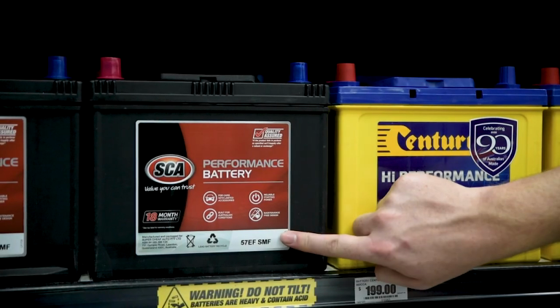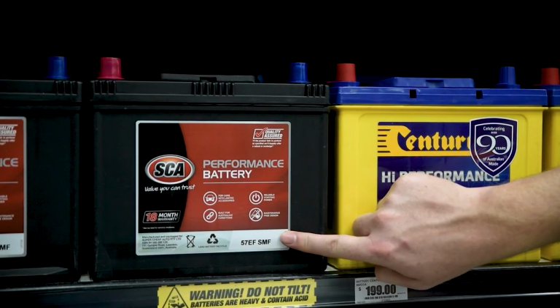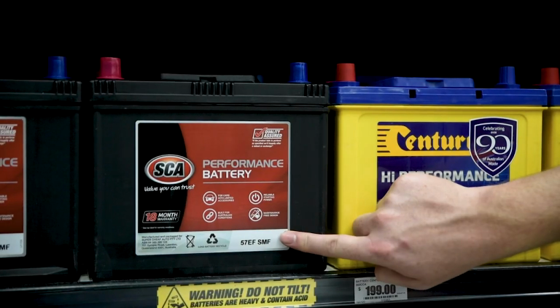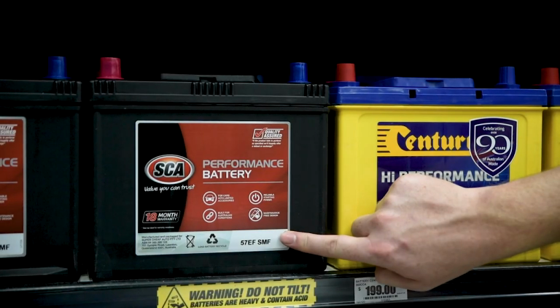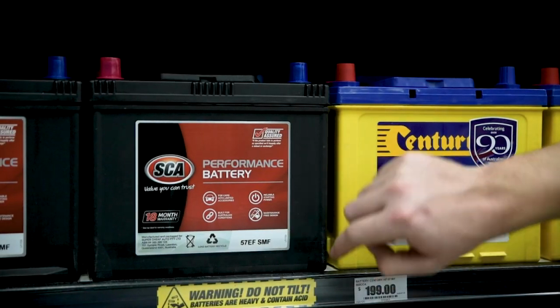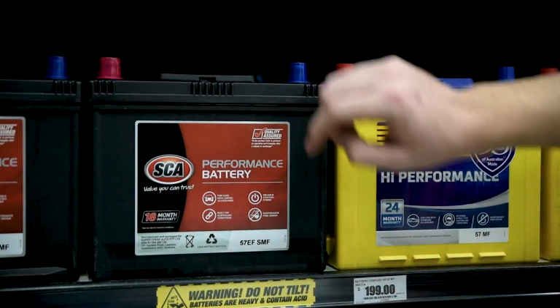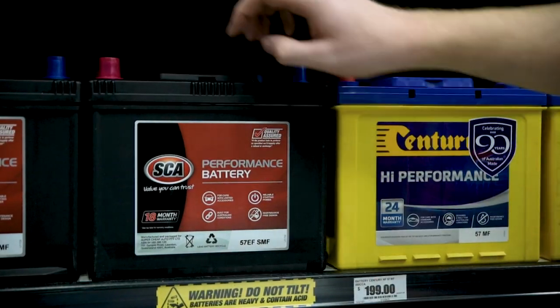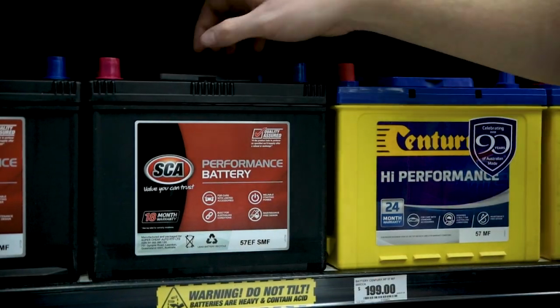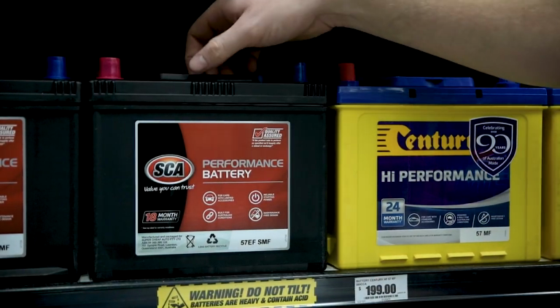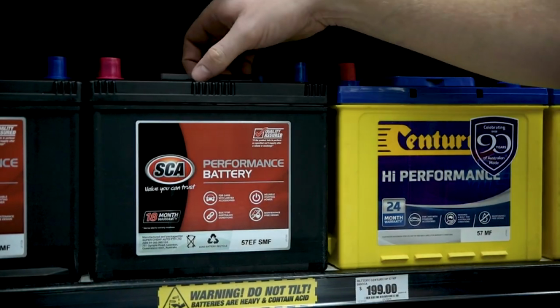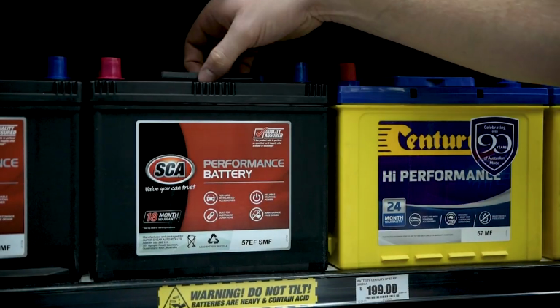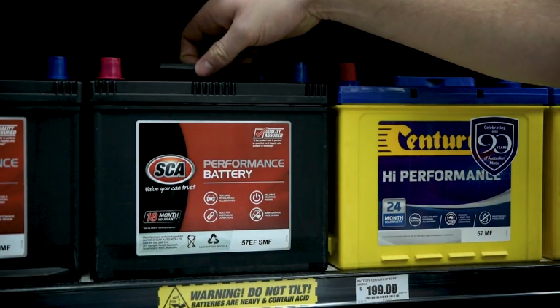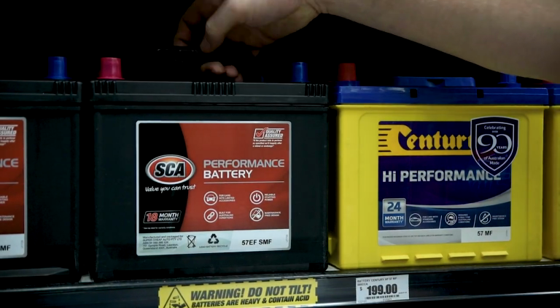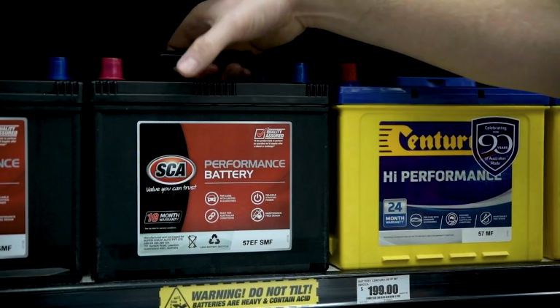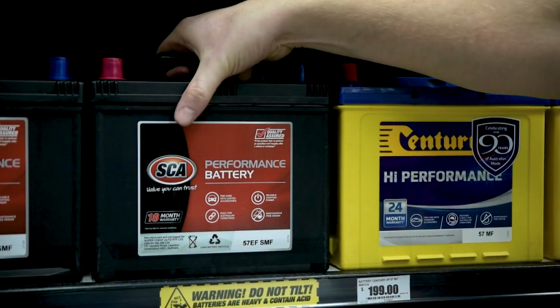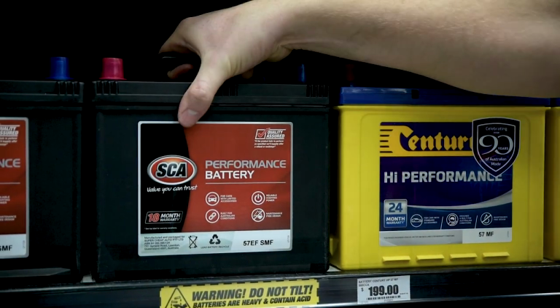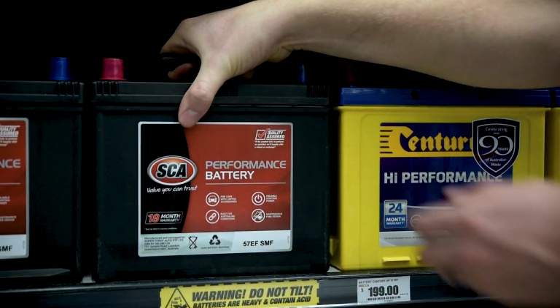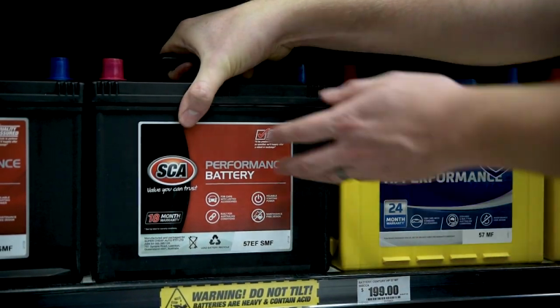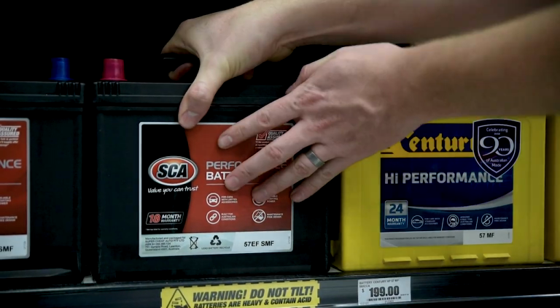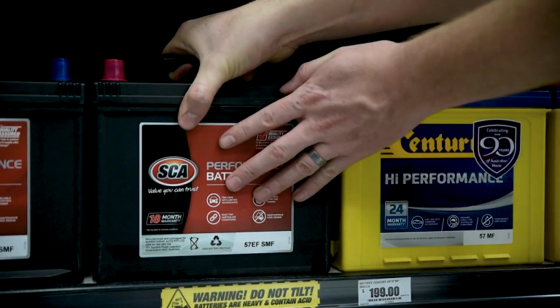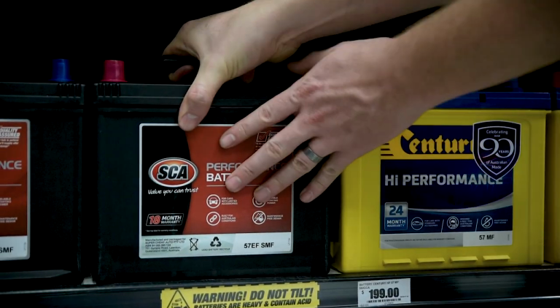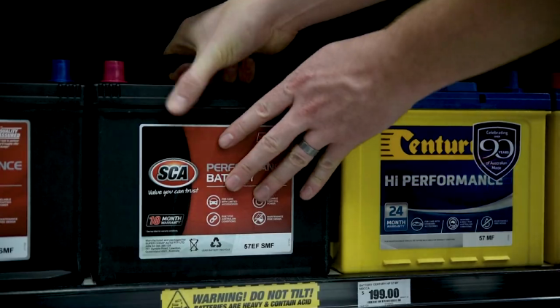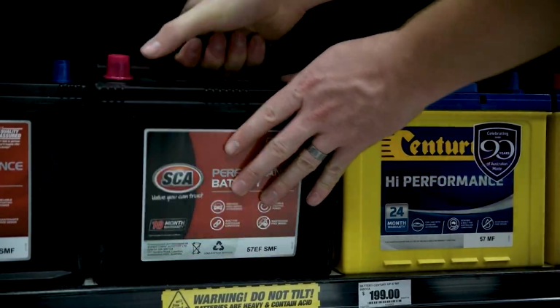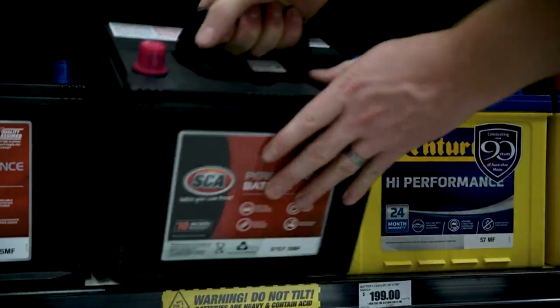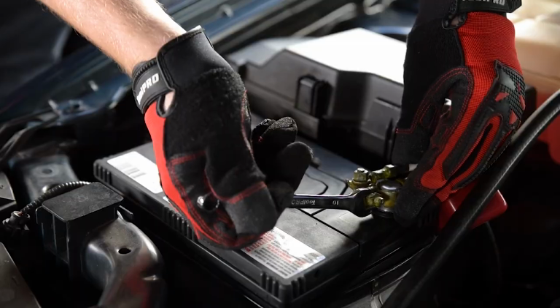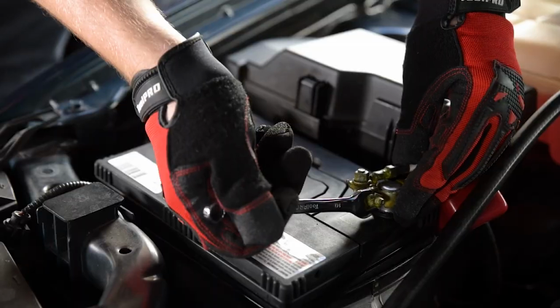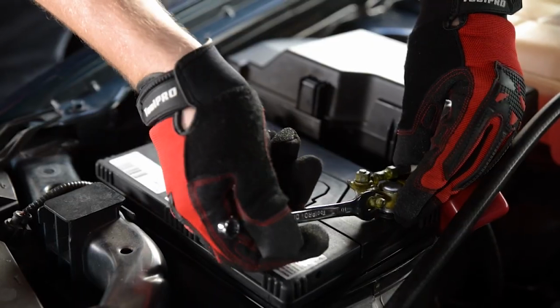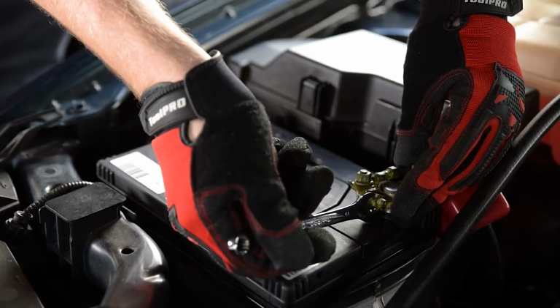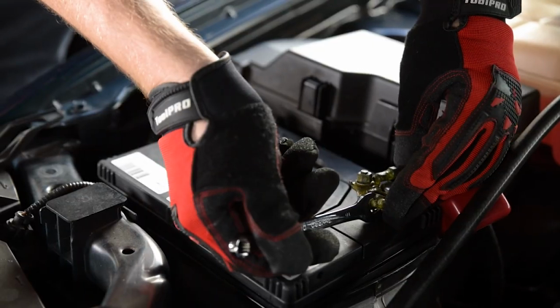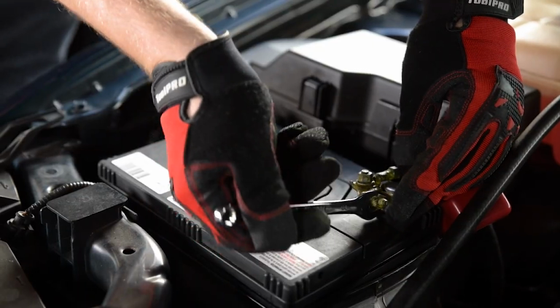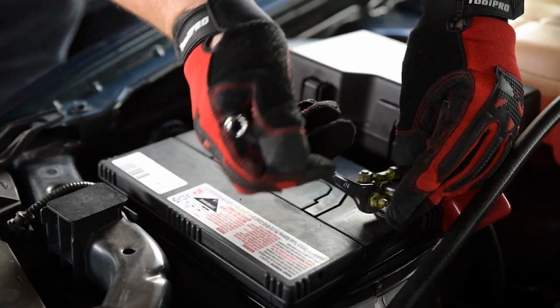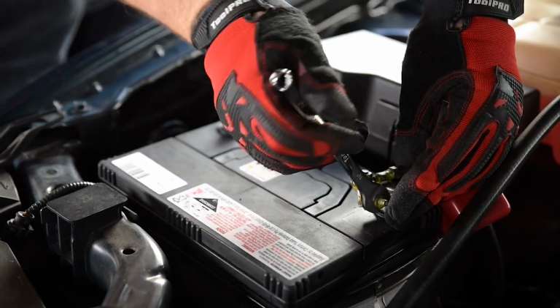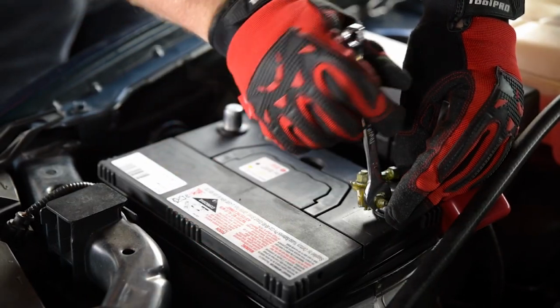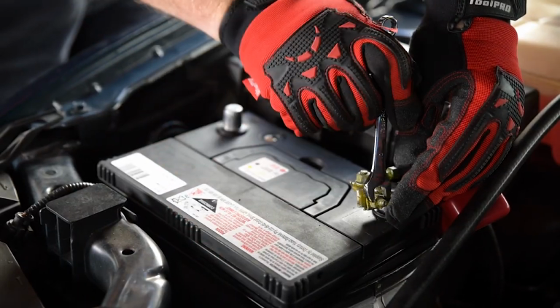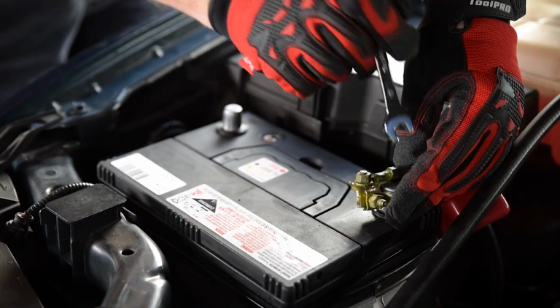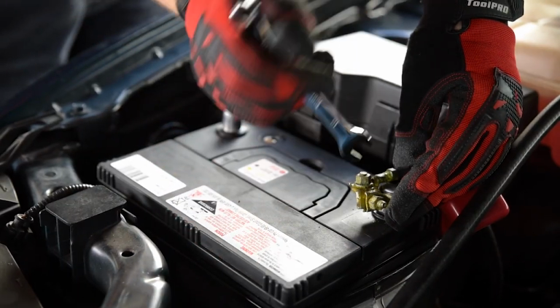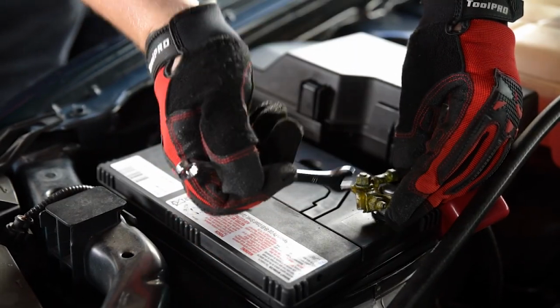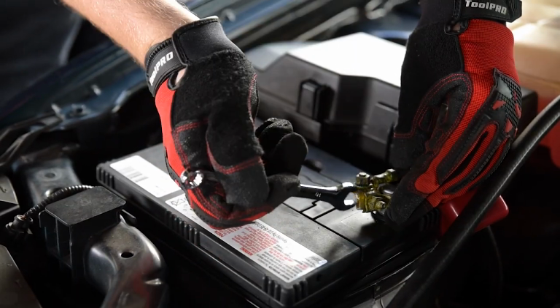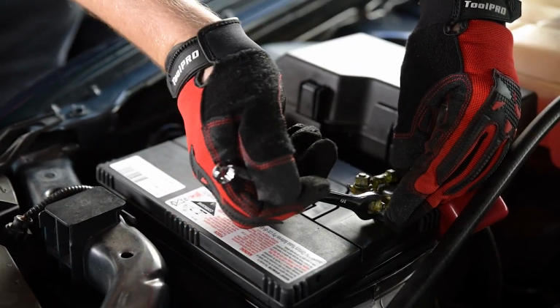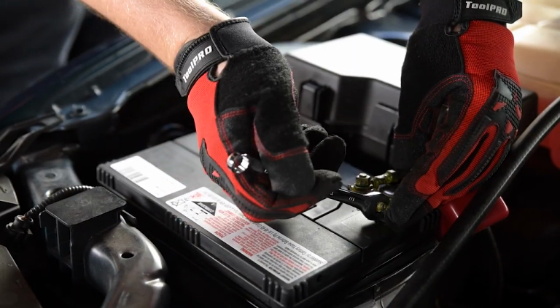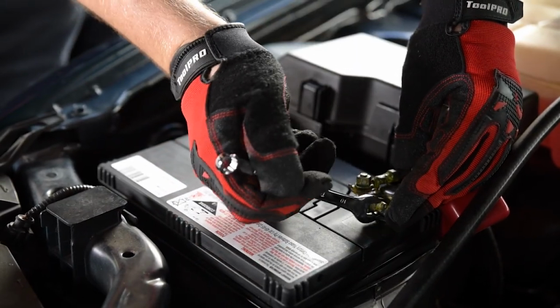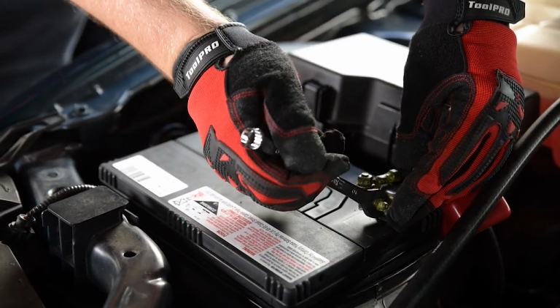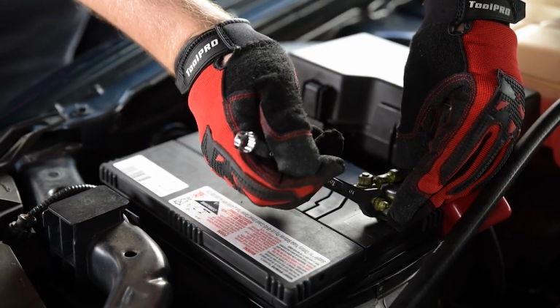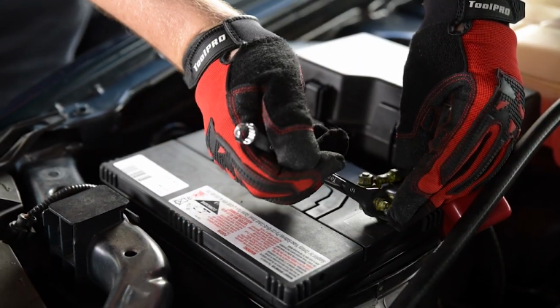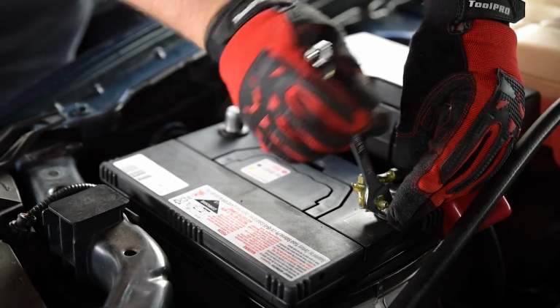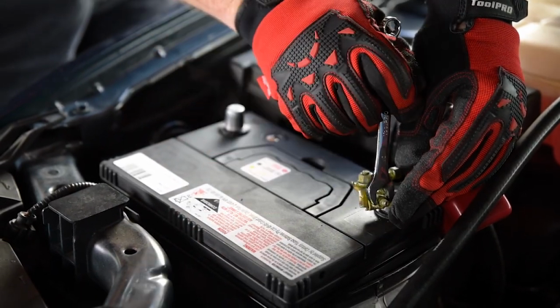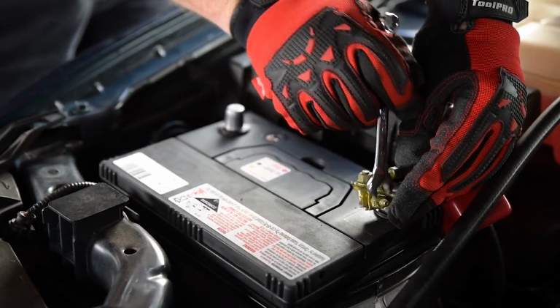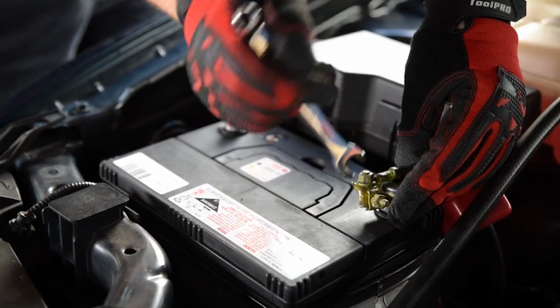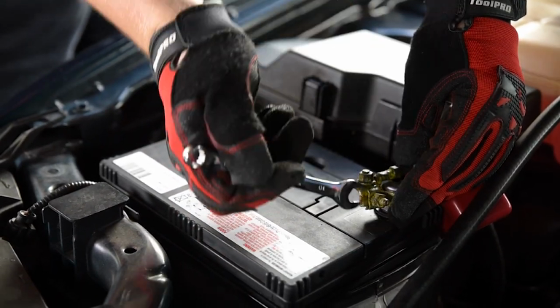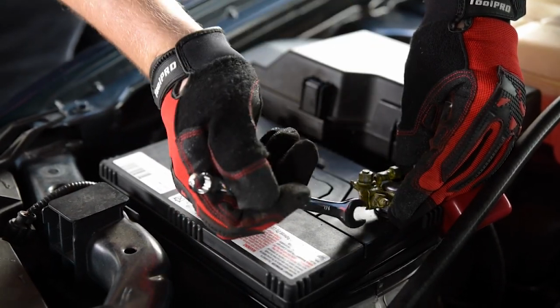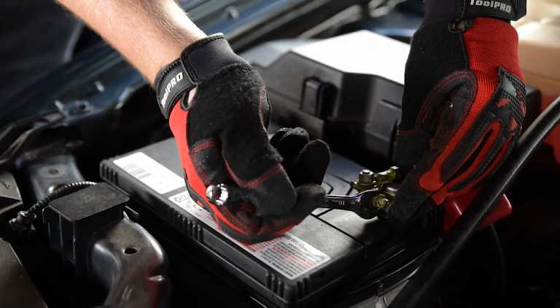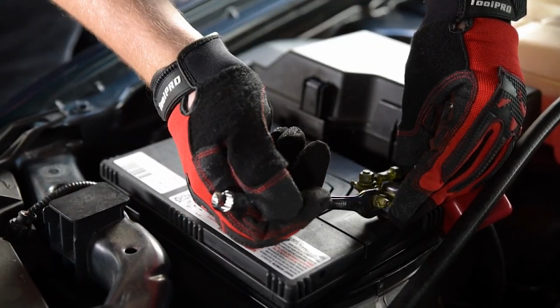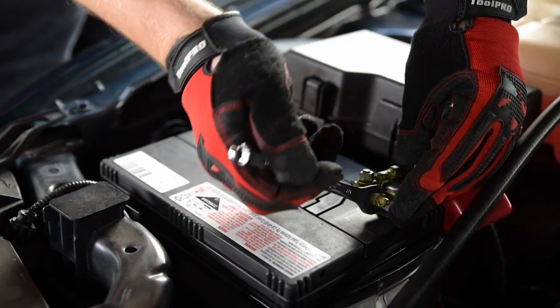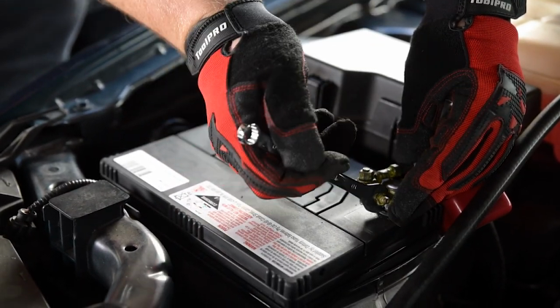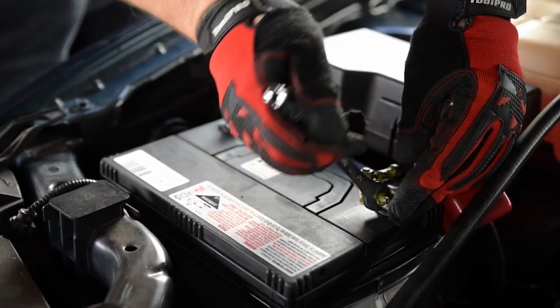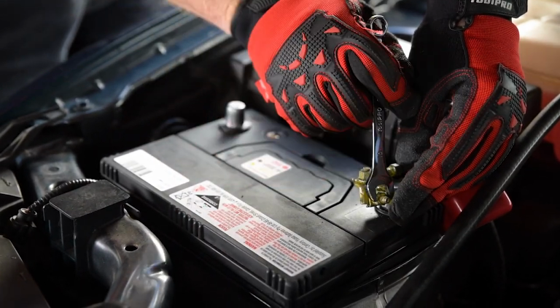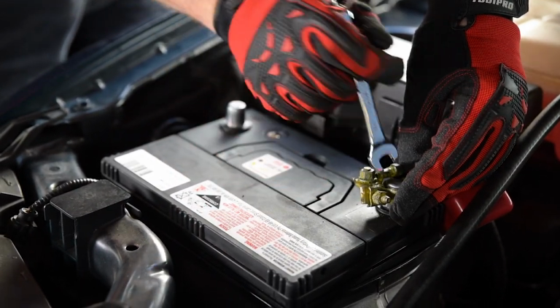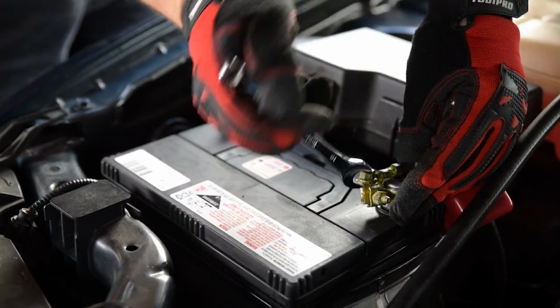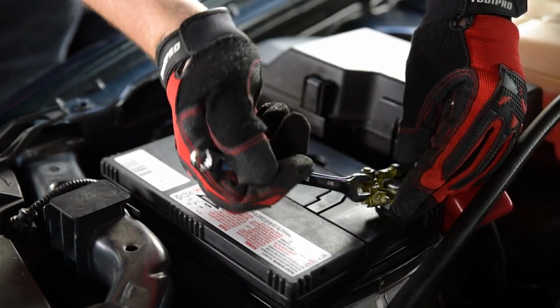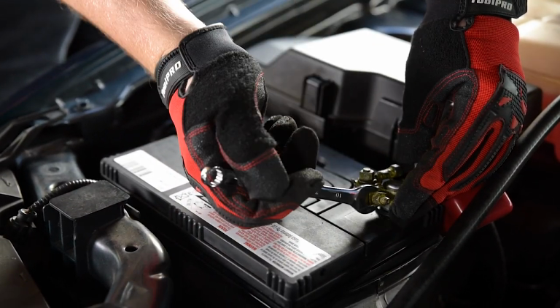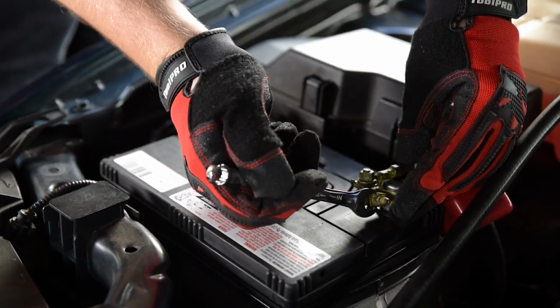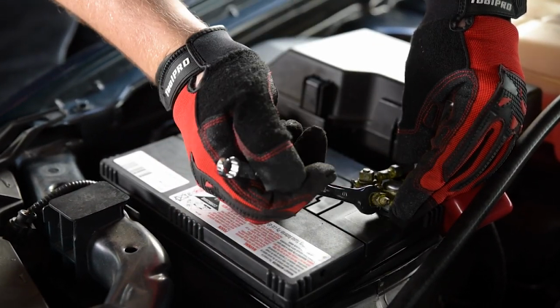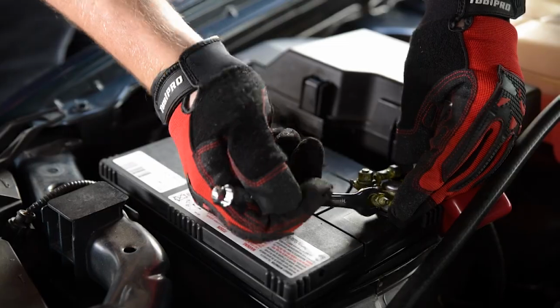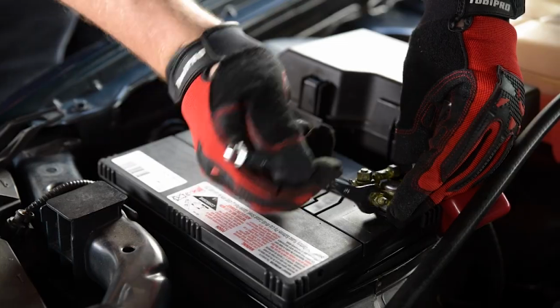Now, just match up the part number for your application. After your new battery's installed, it's set and forget. No maintenance required.